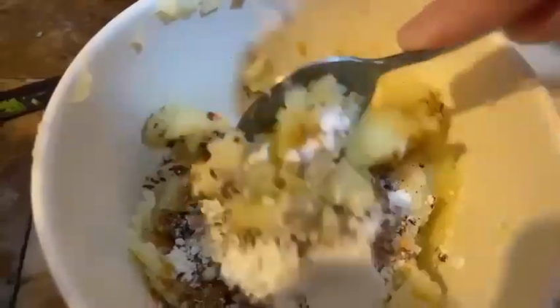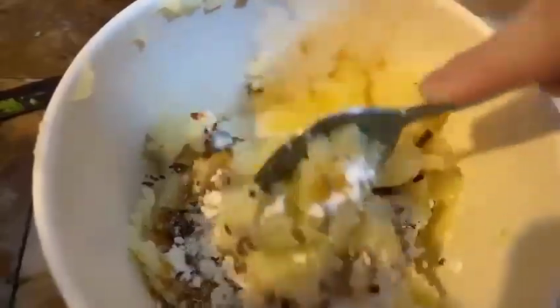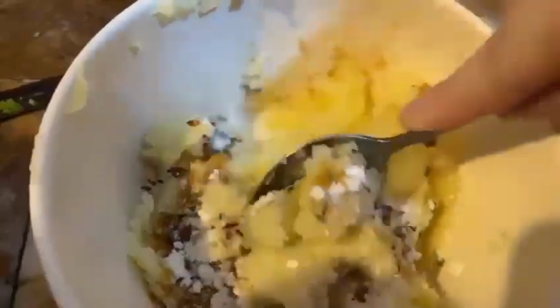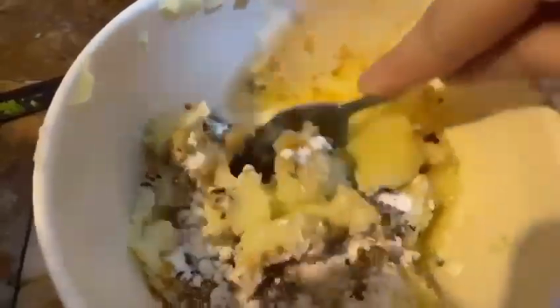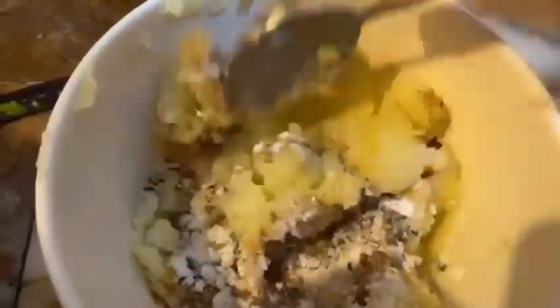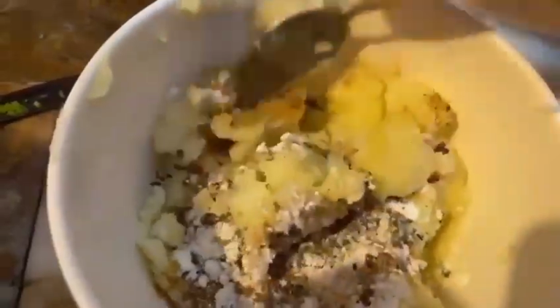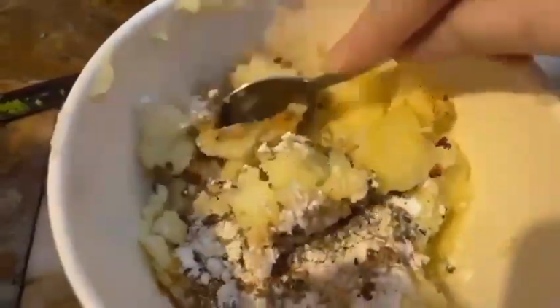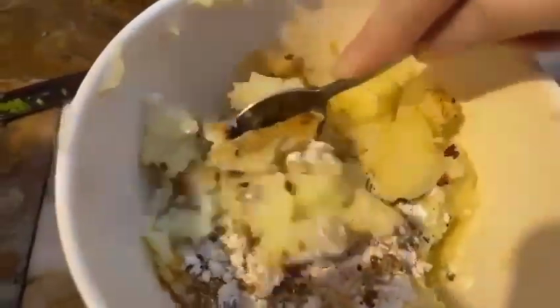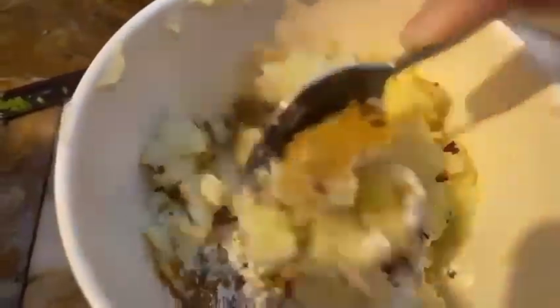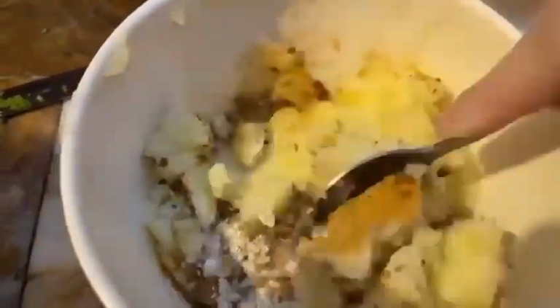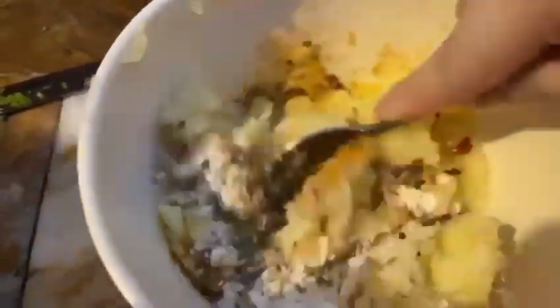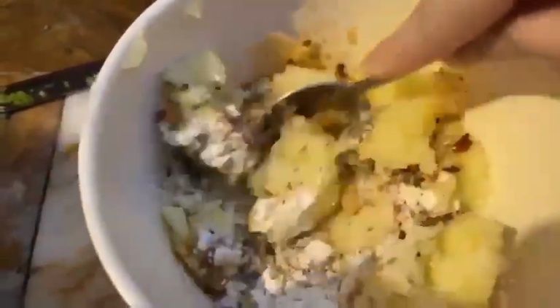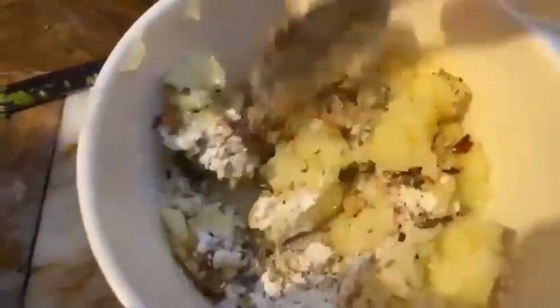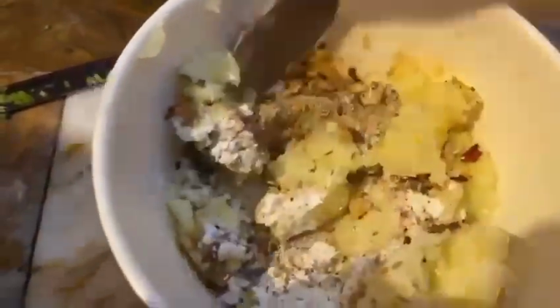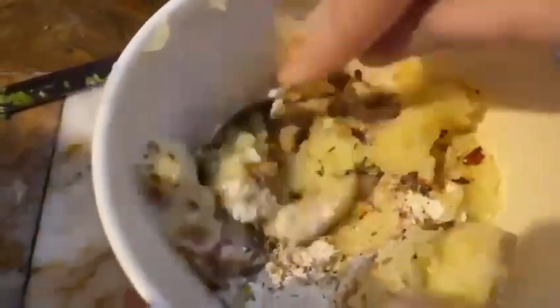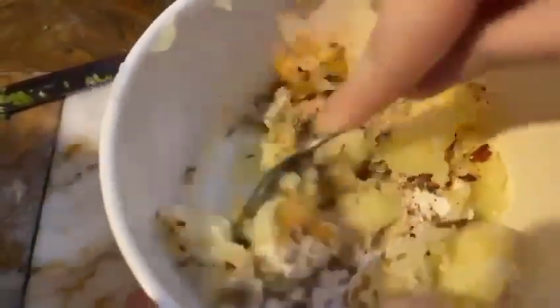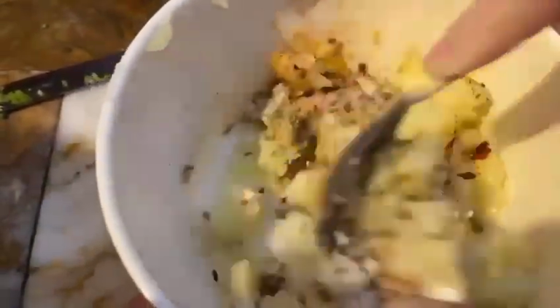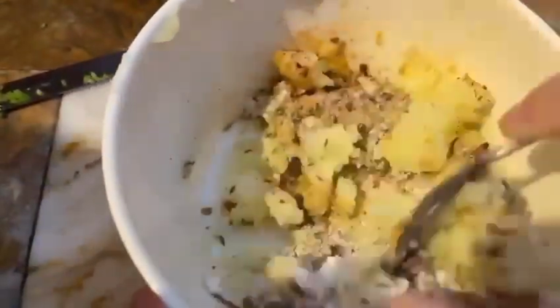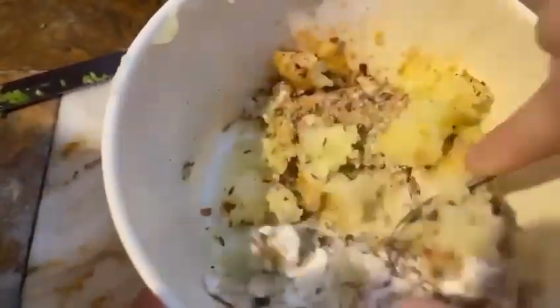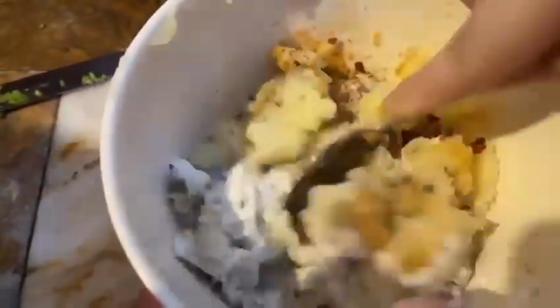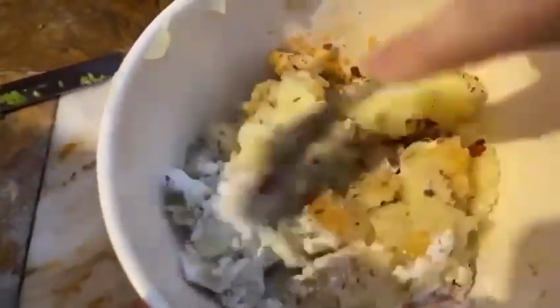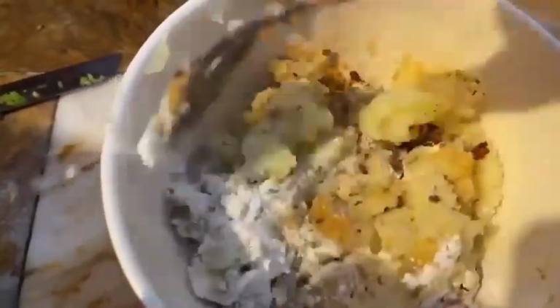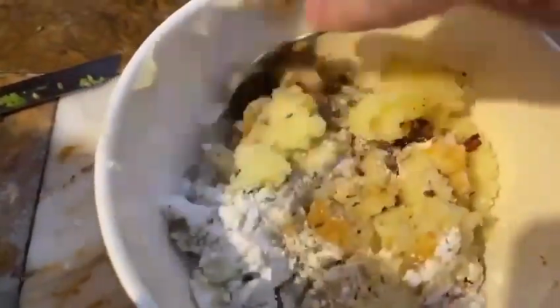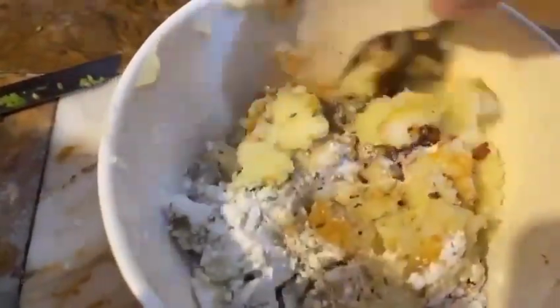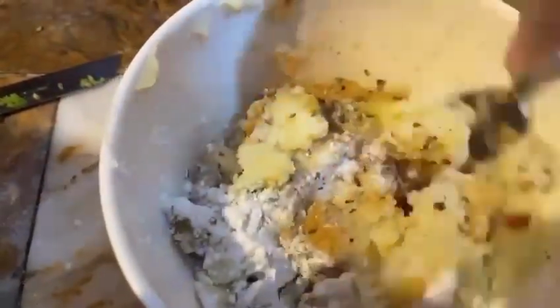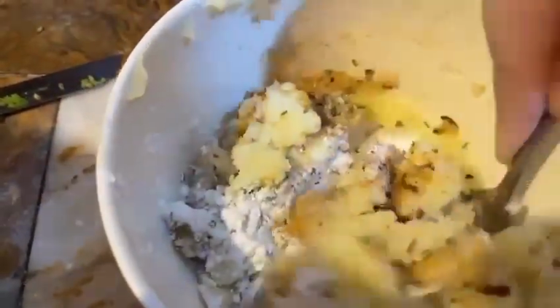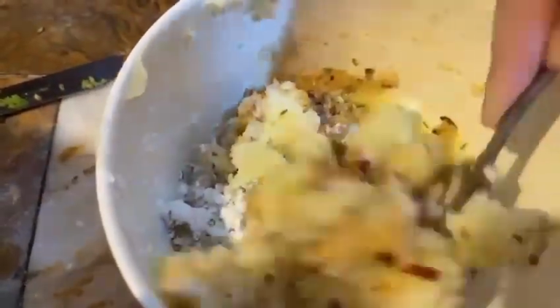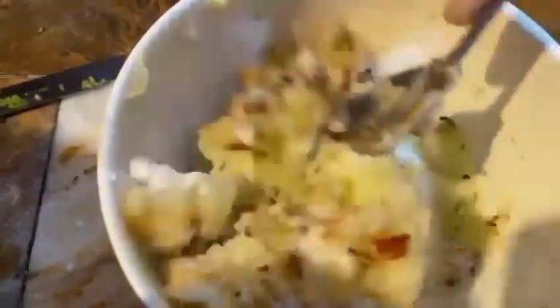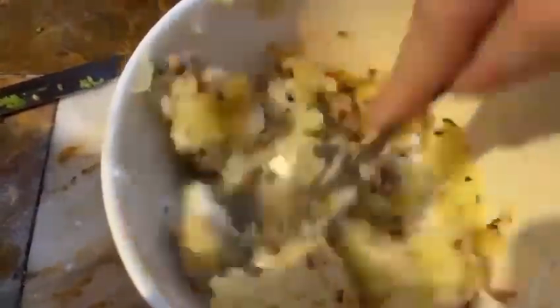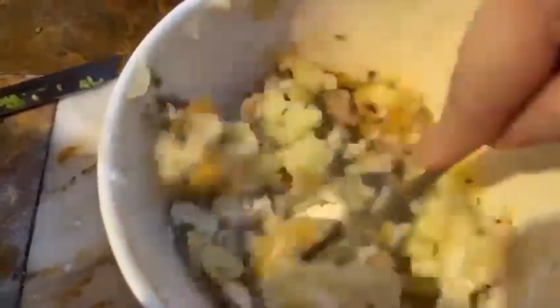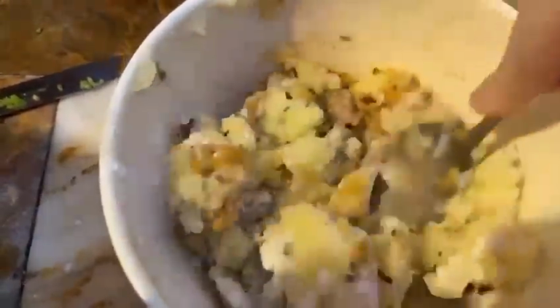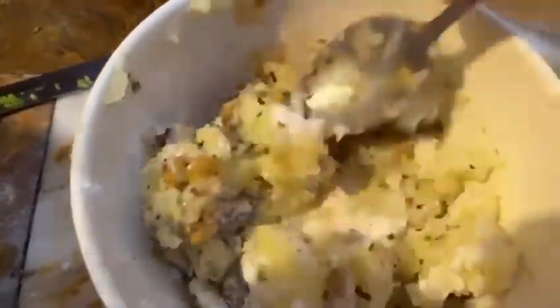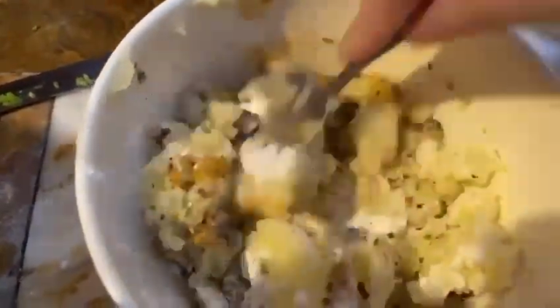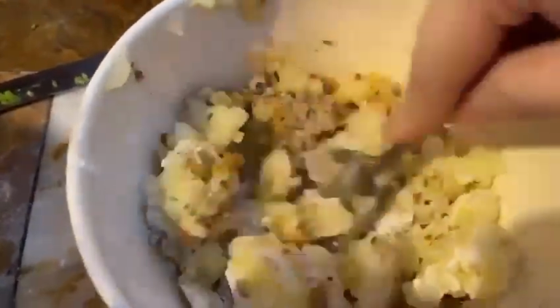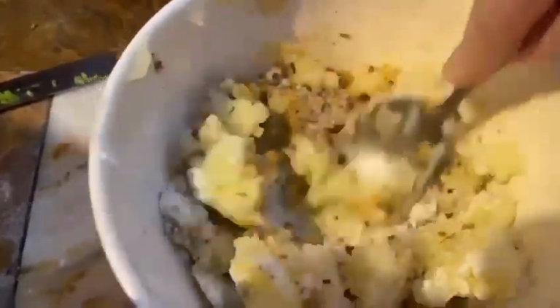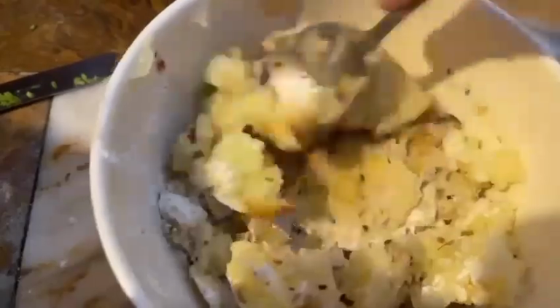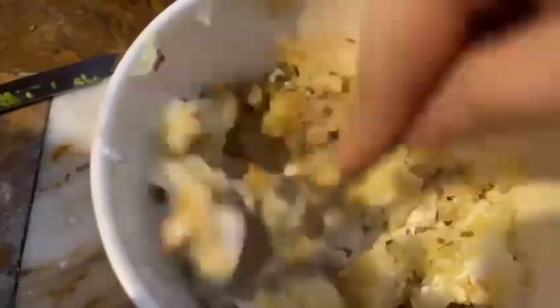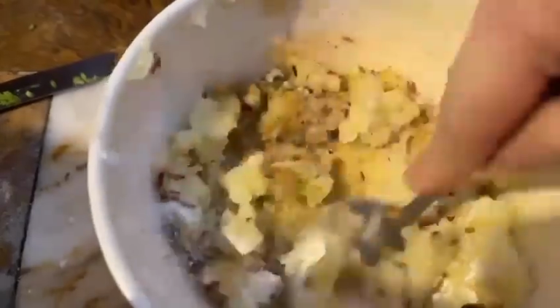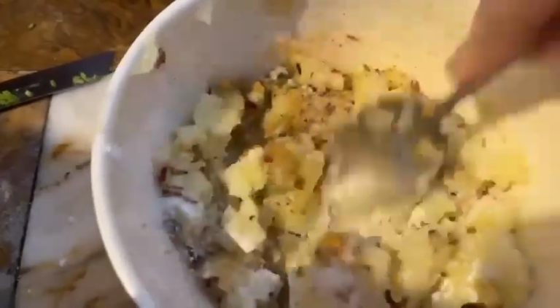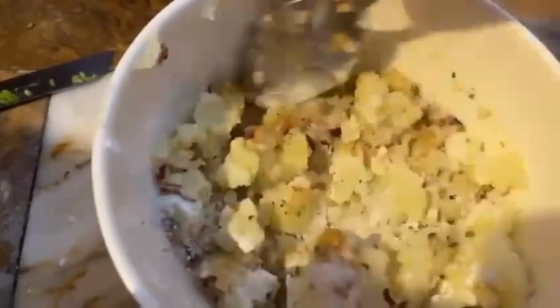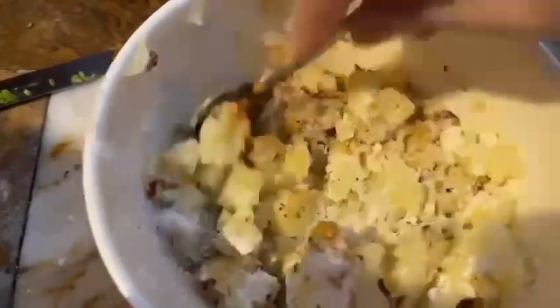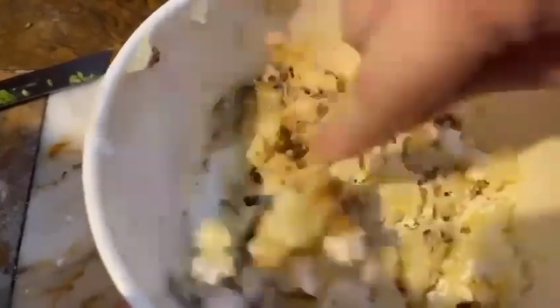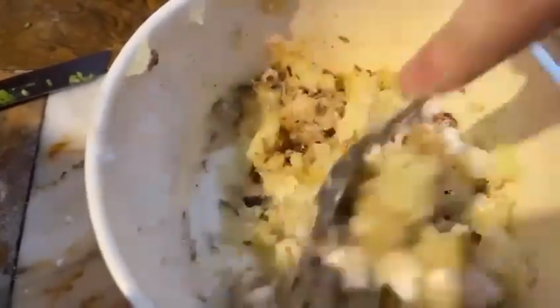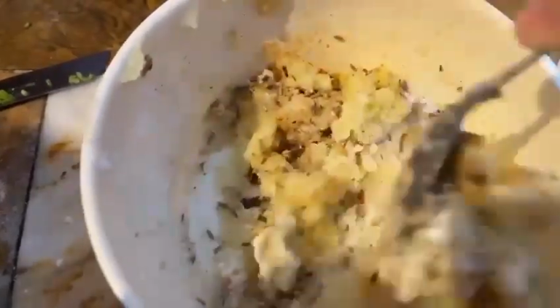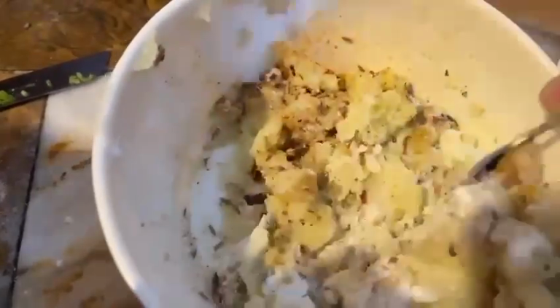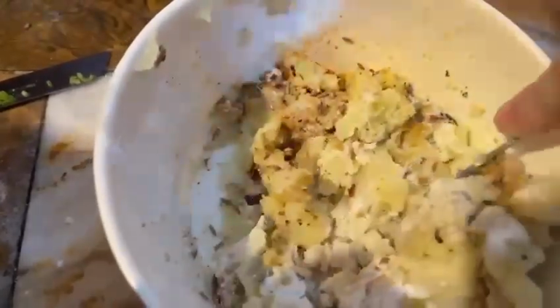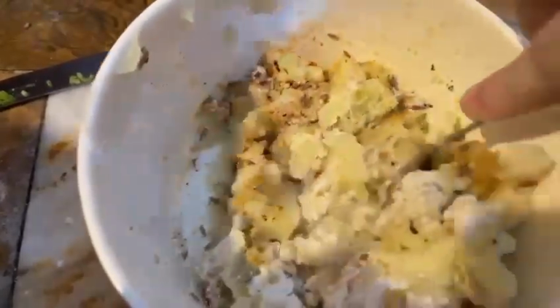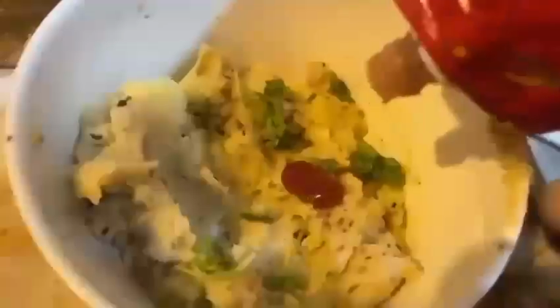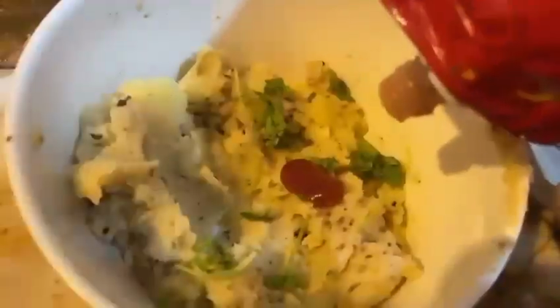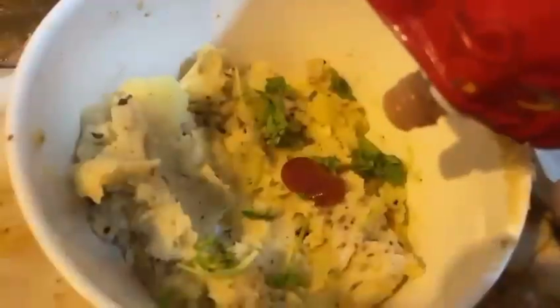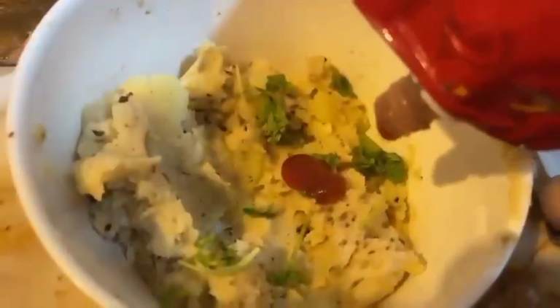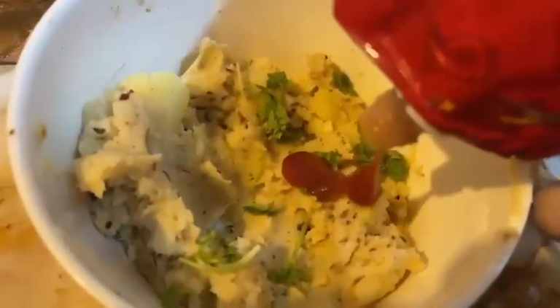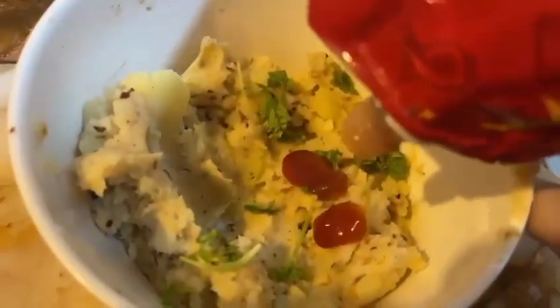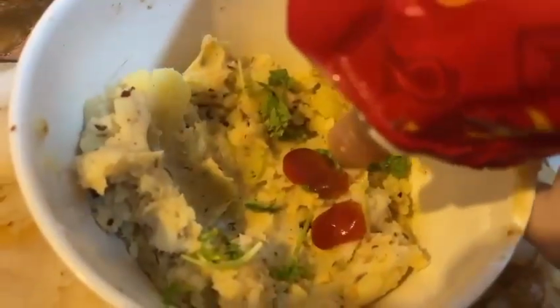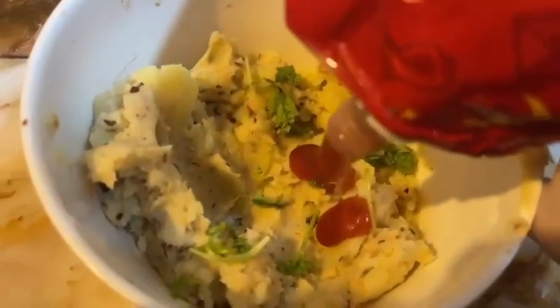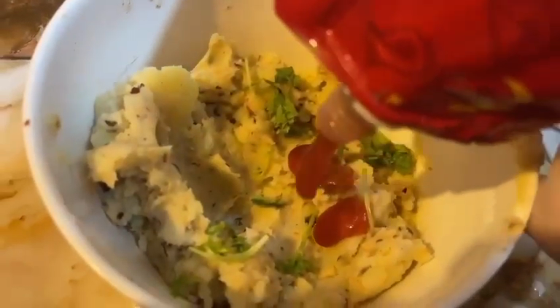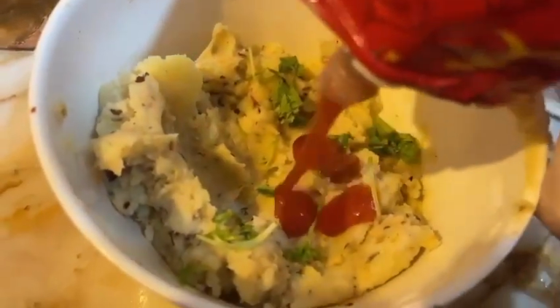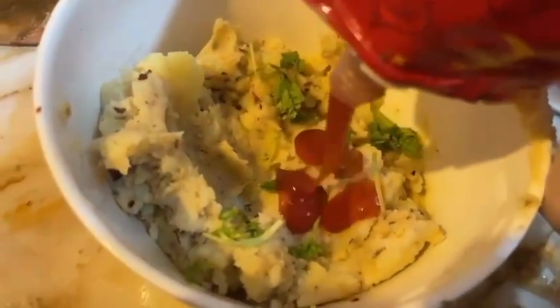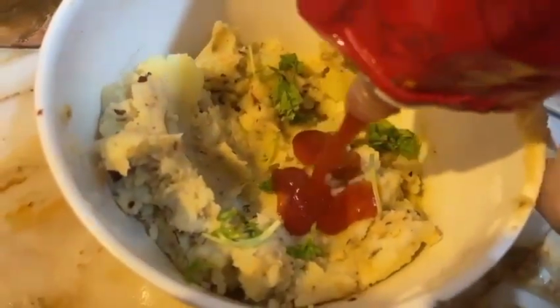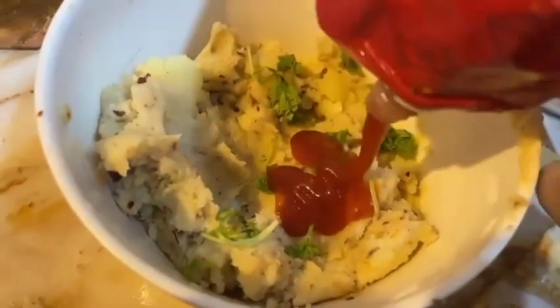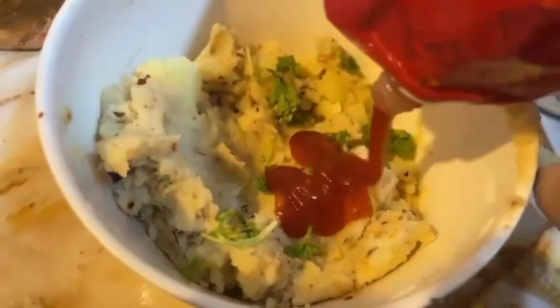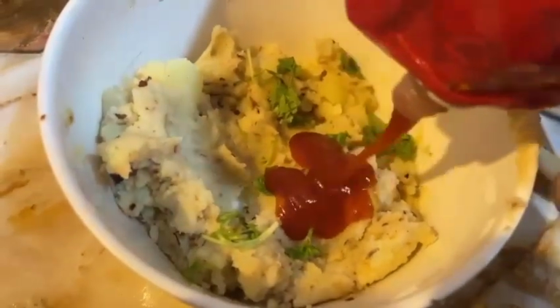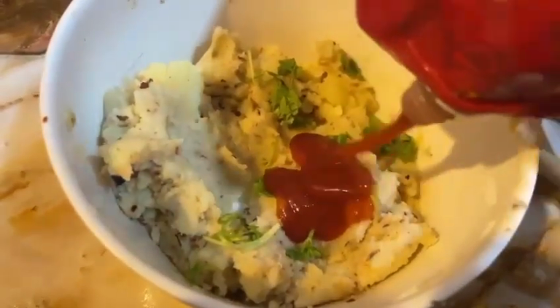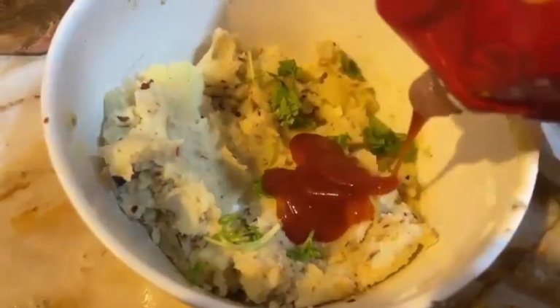Mix it well. Then we will add chopped fresh cilantro and mix everything together.